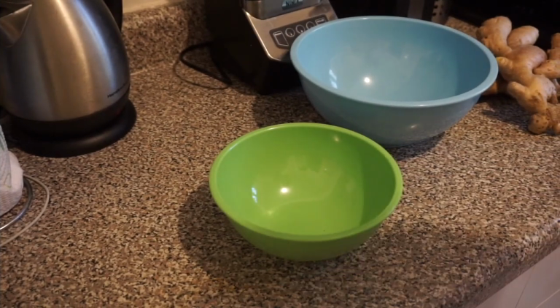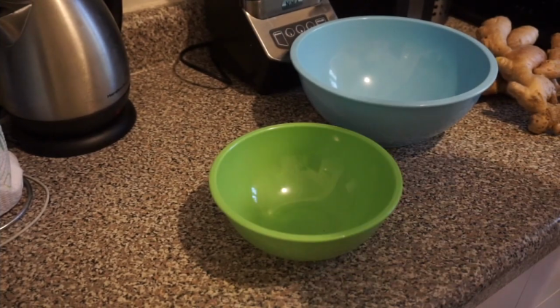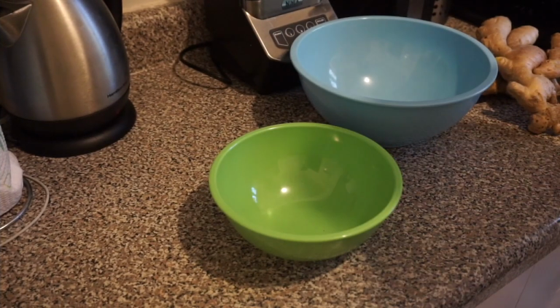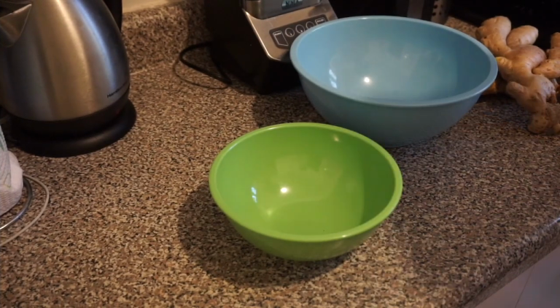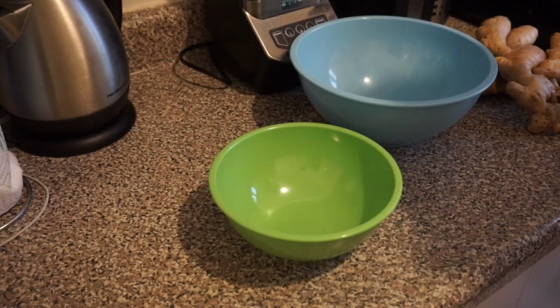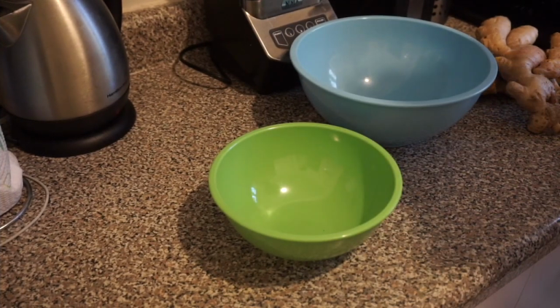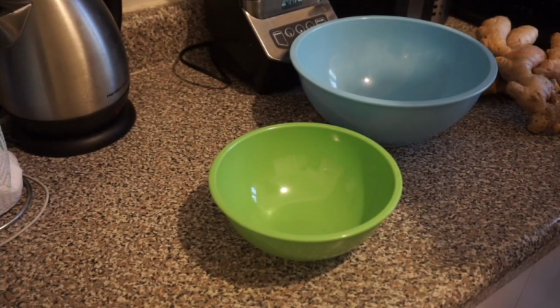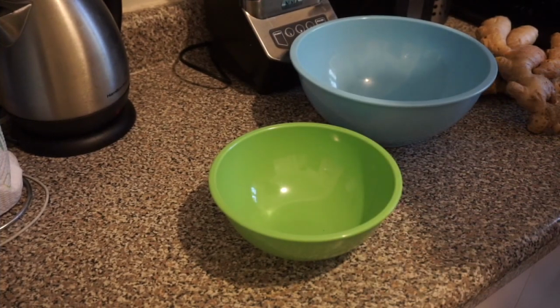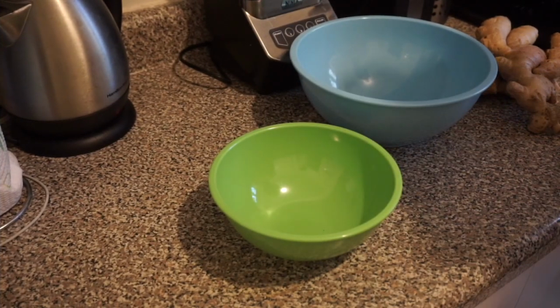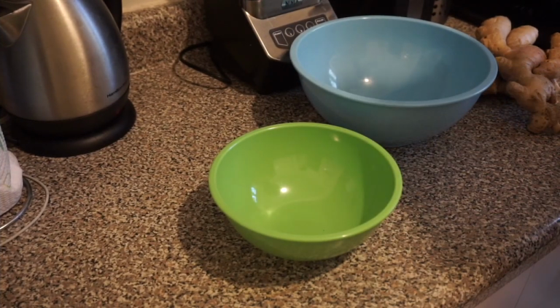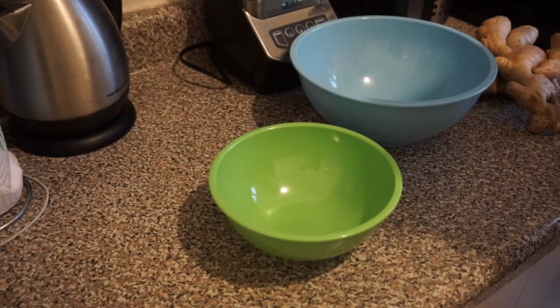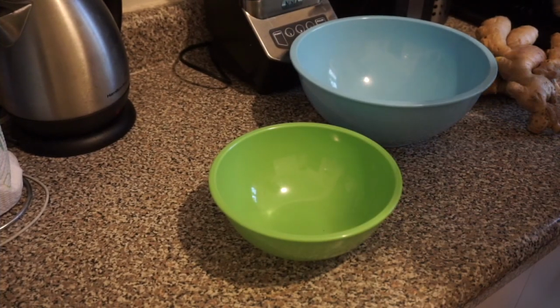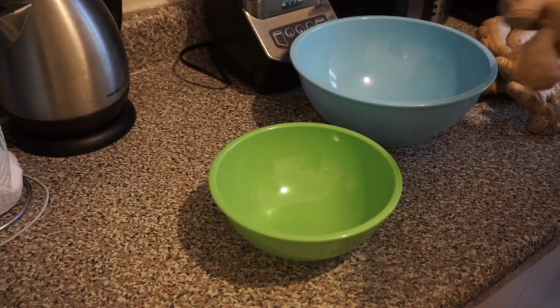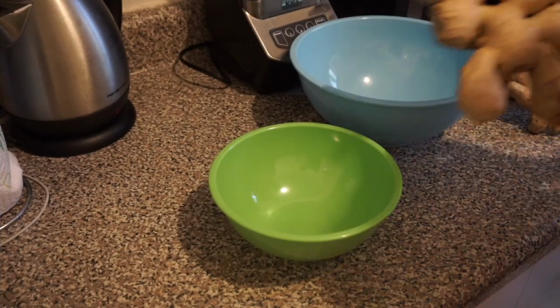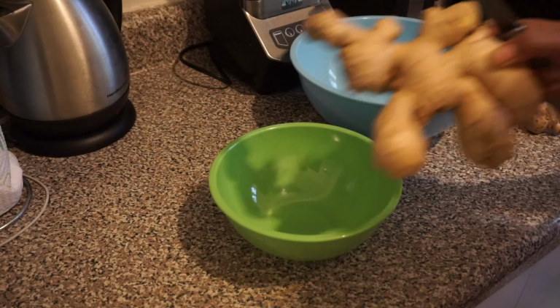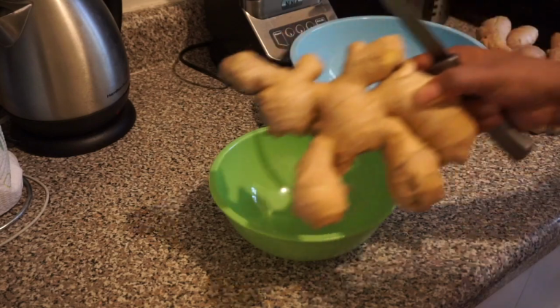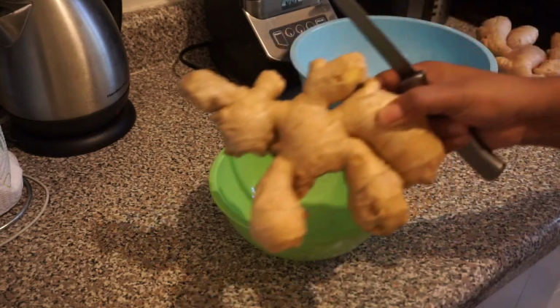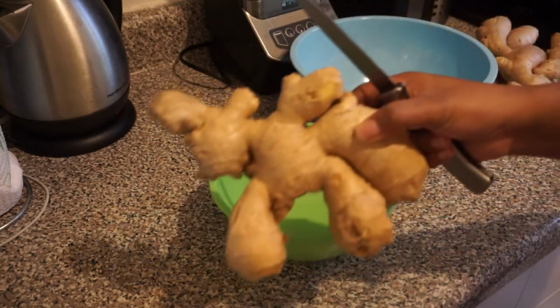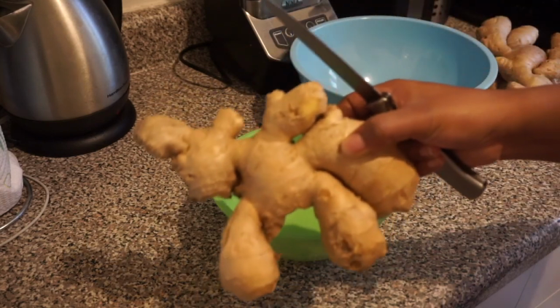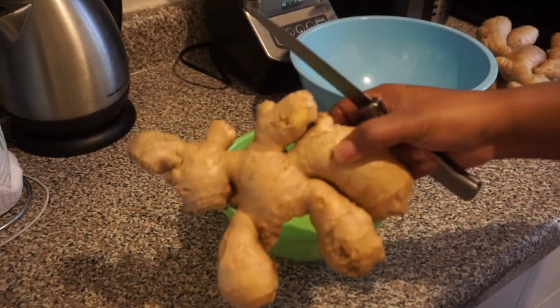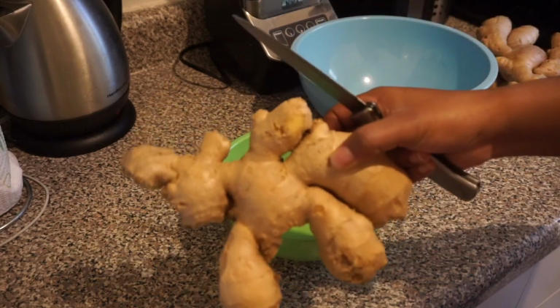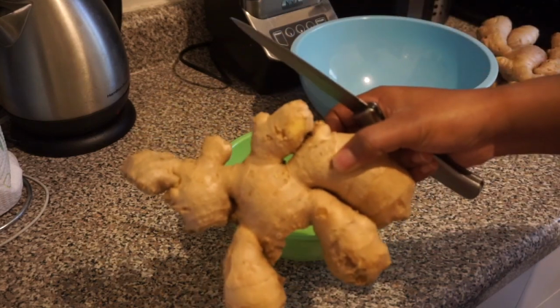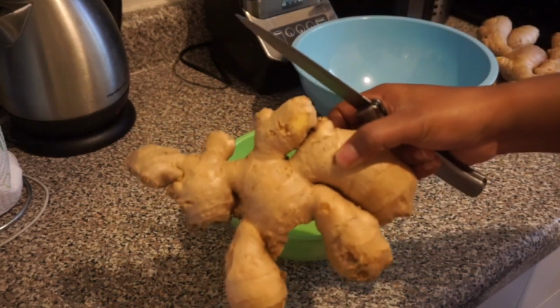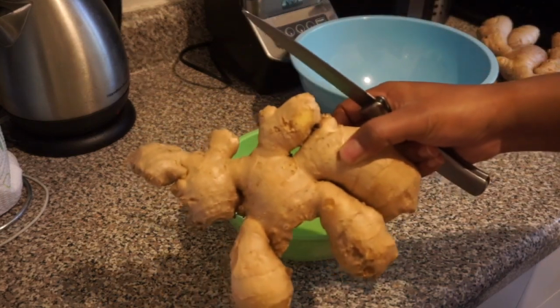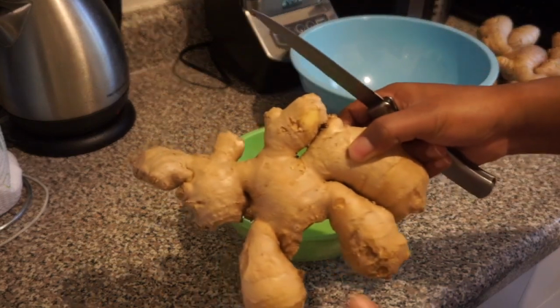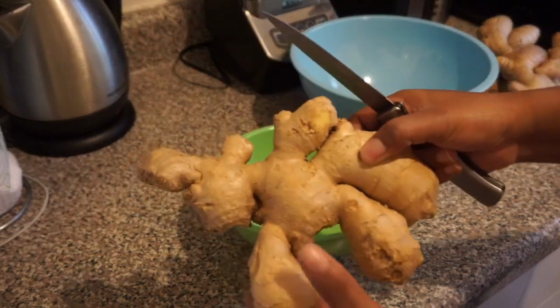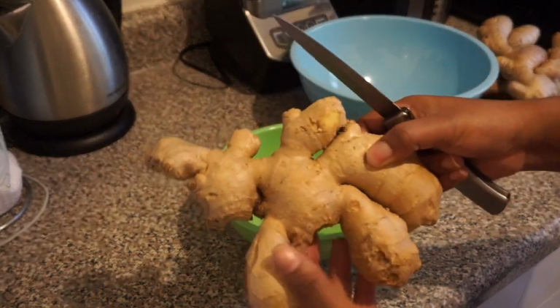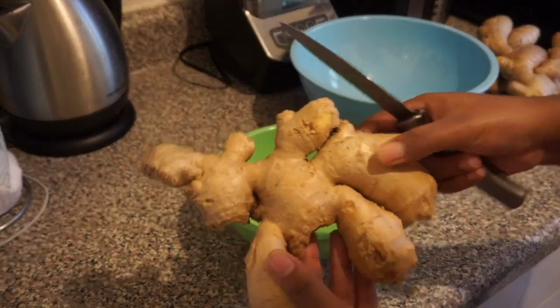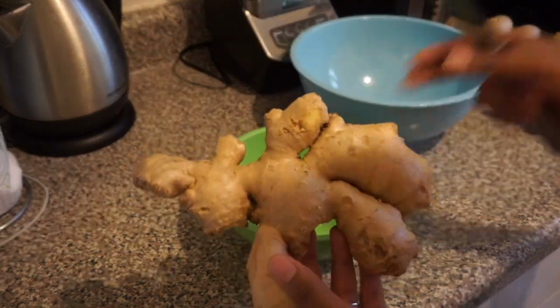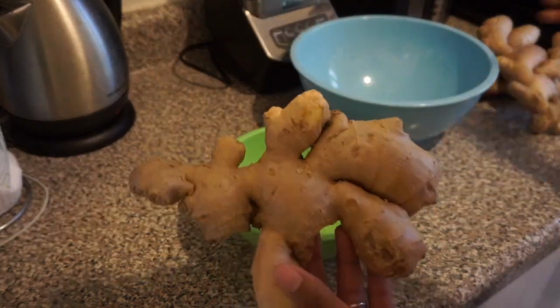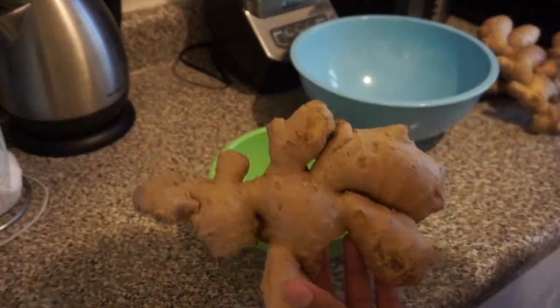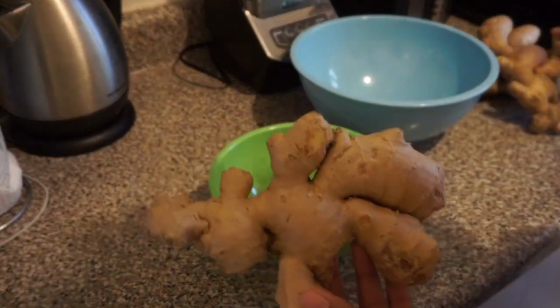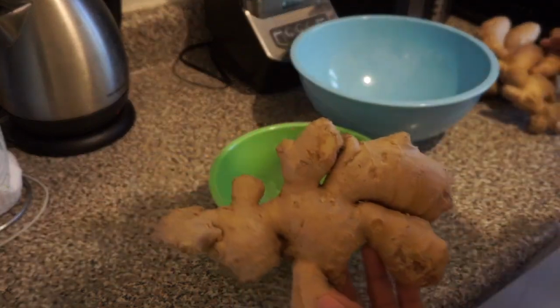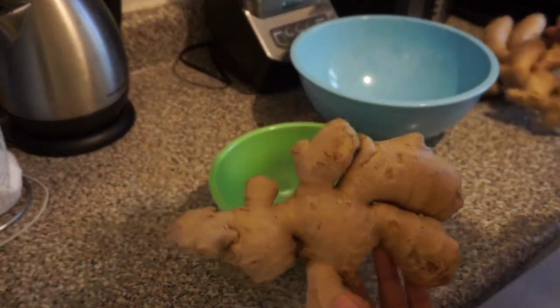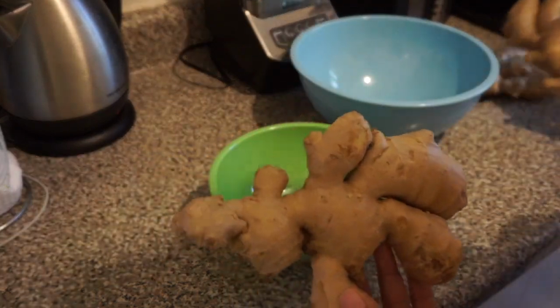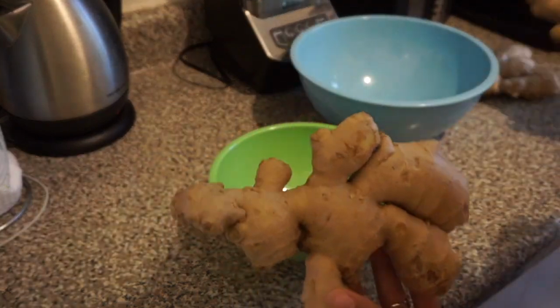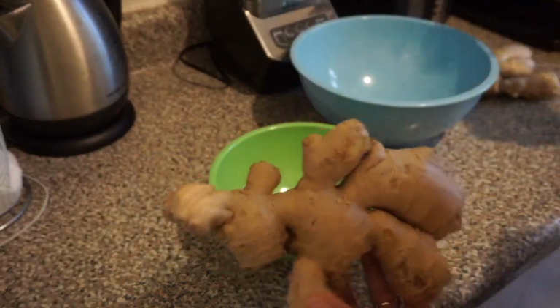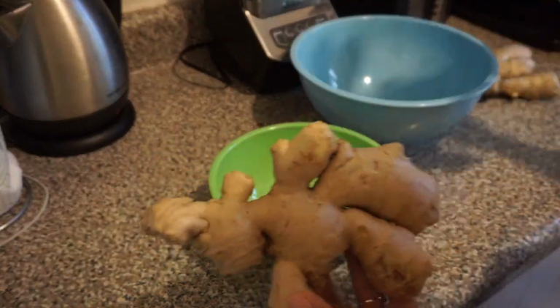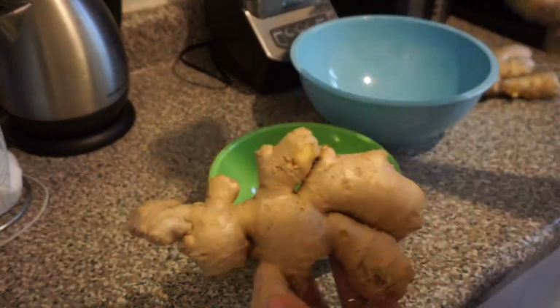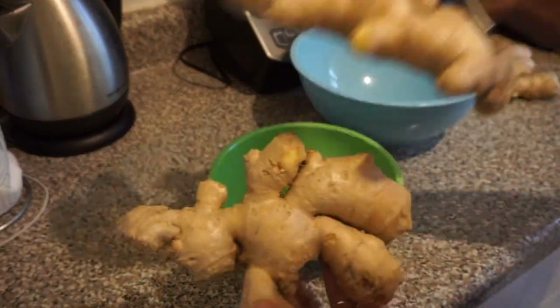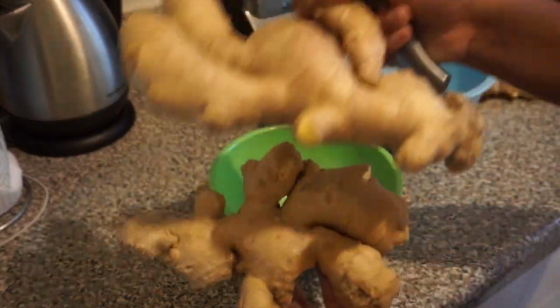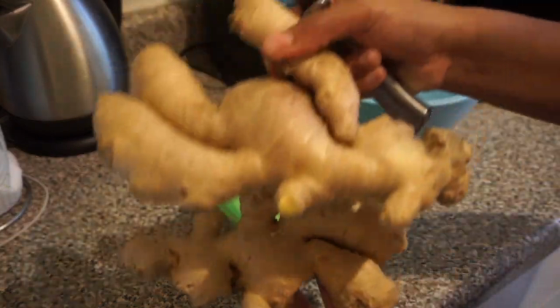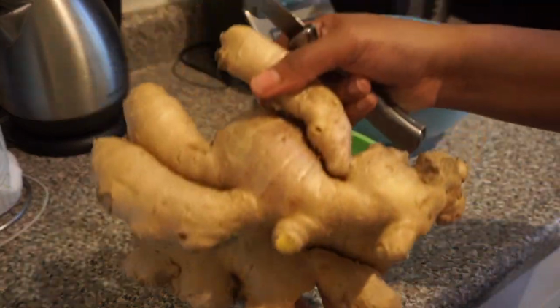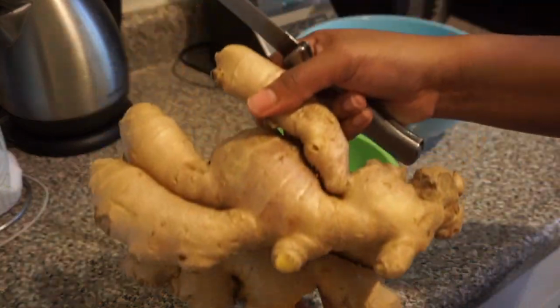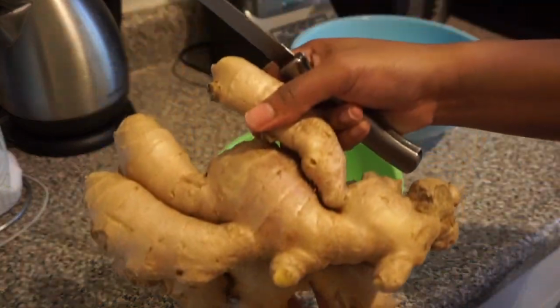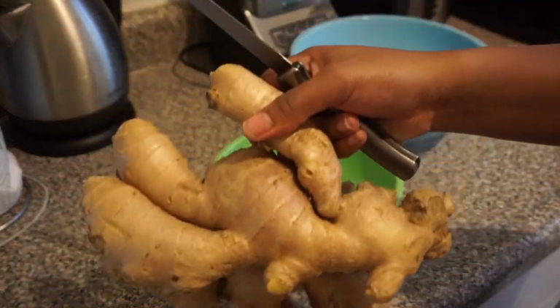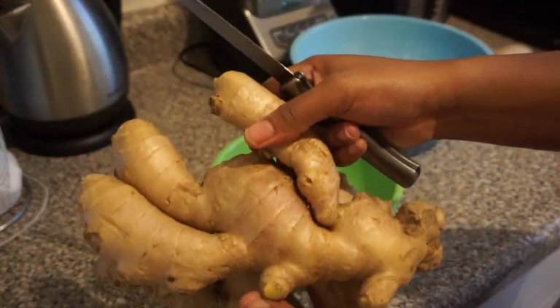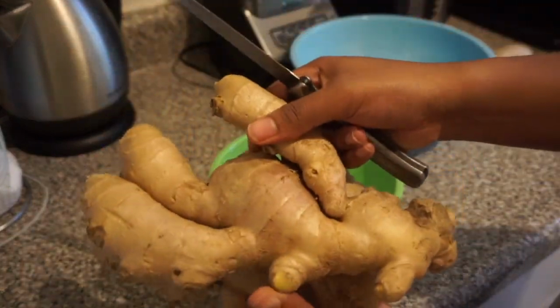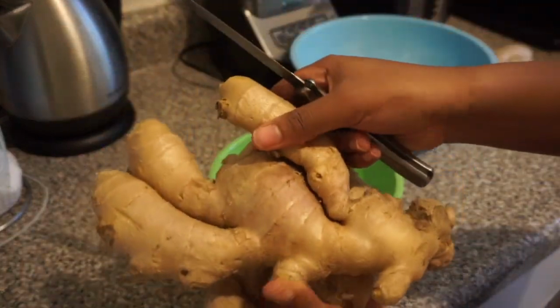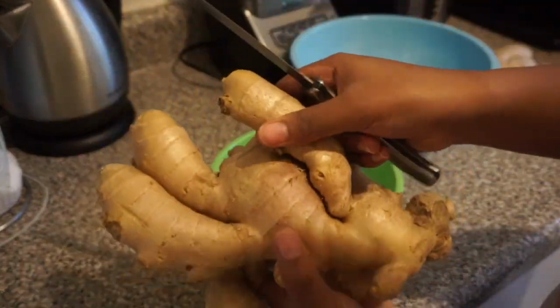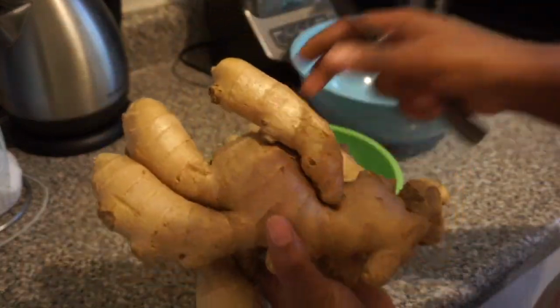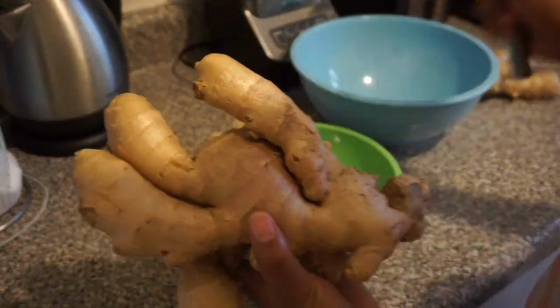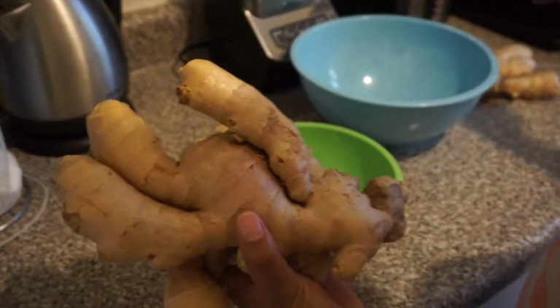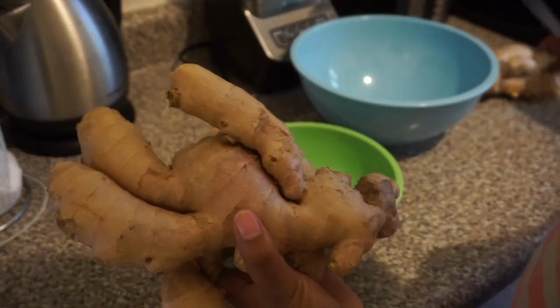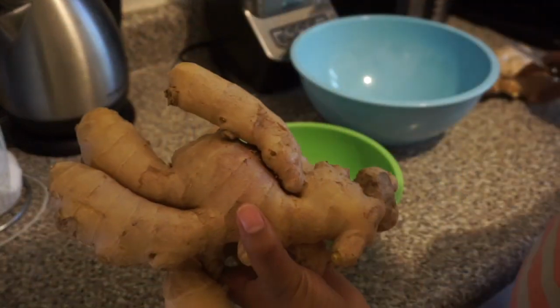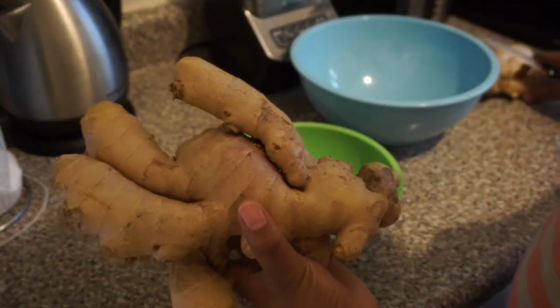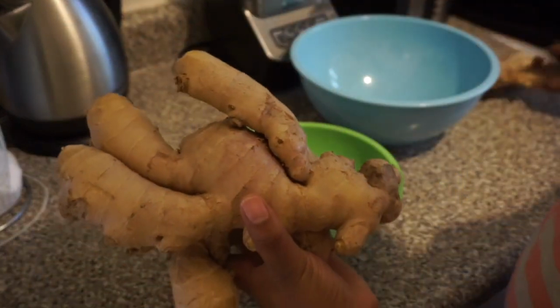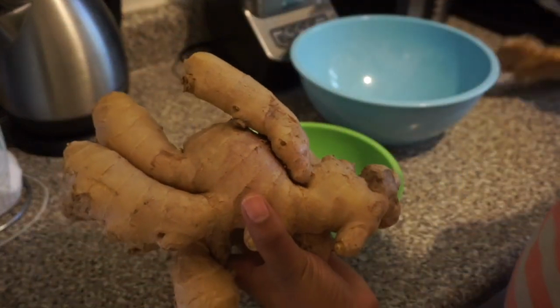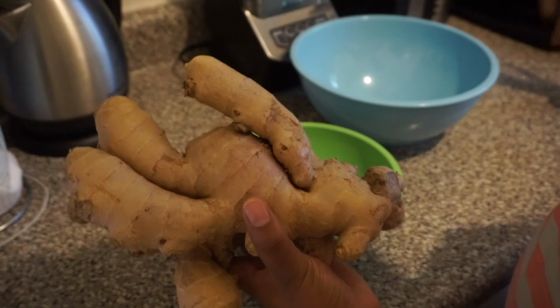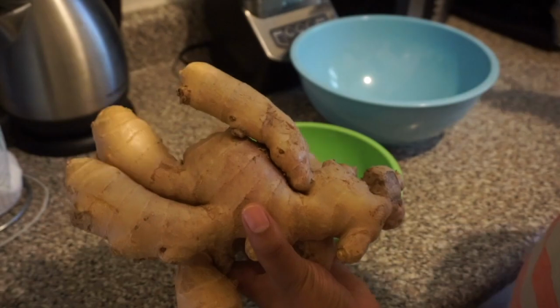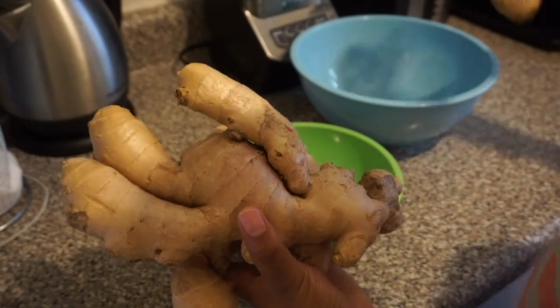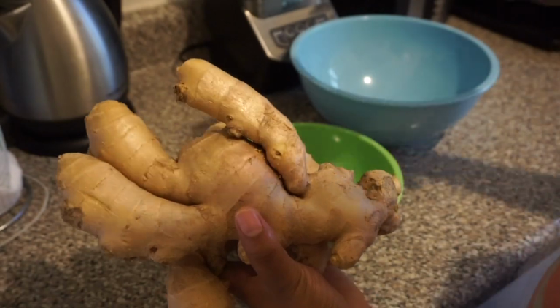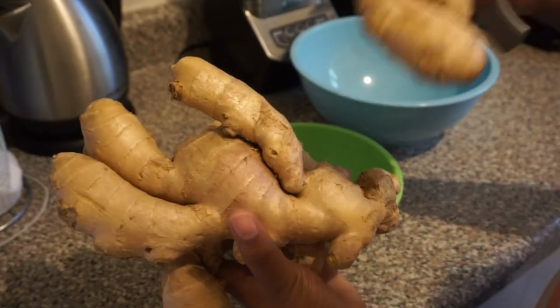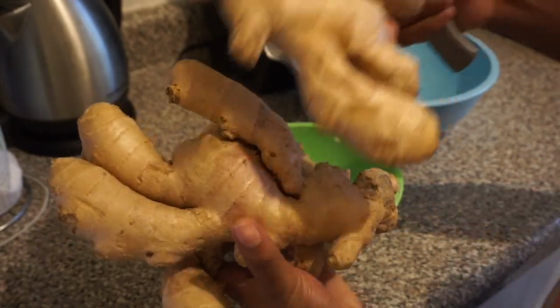Hi and welcome to Jay's Good Grubbing. Today we're making African spicy ginger drink.